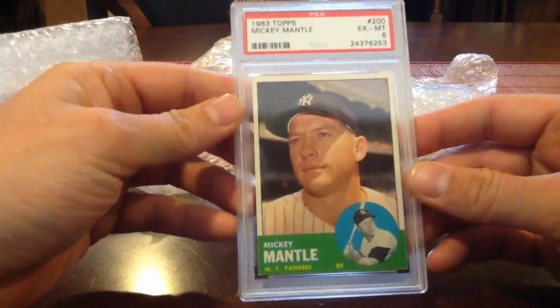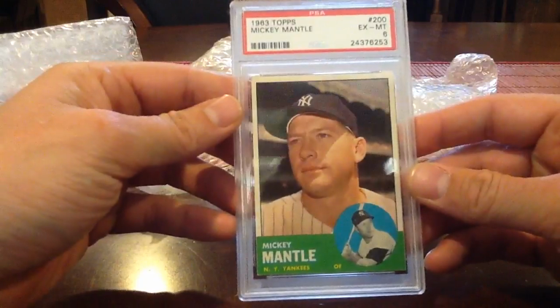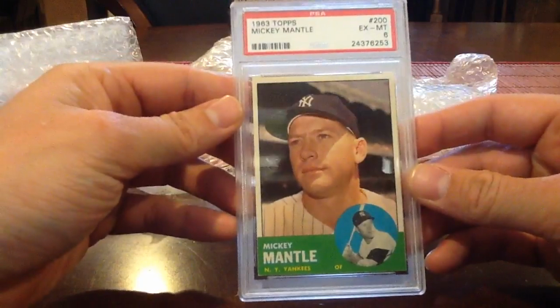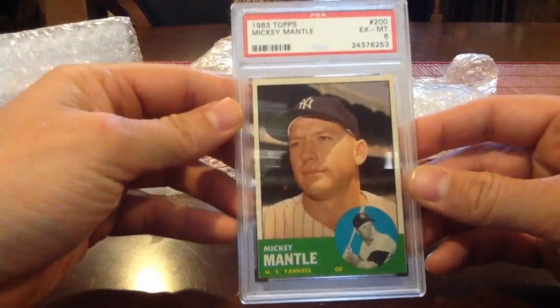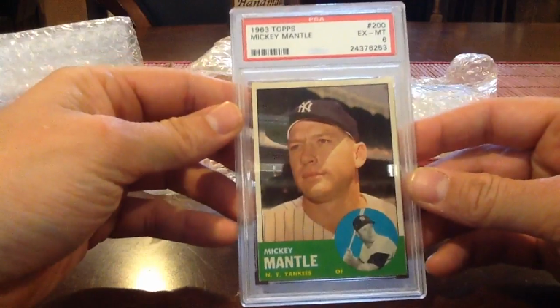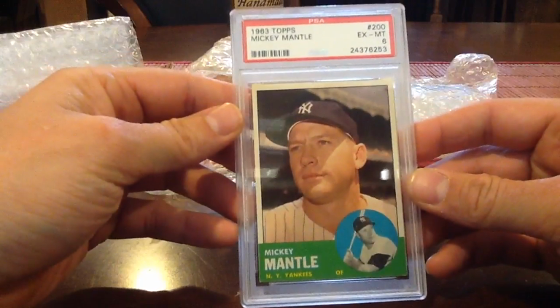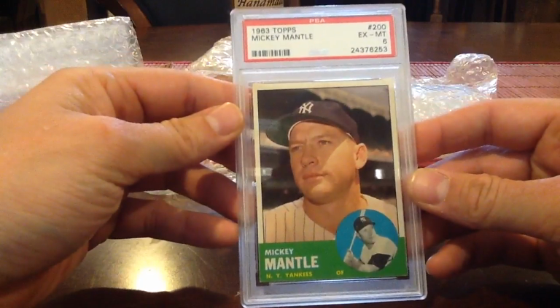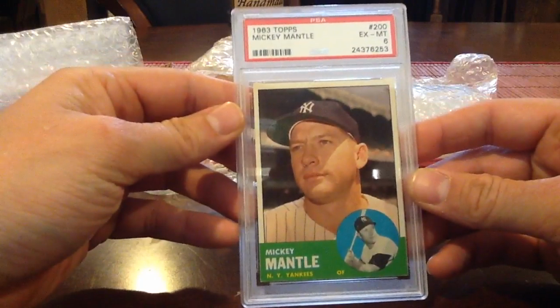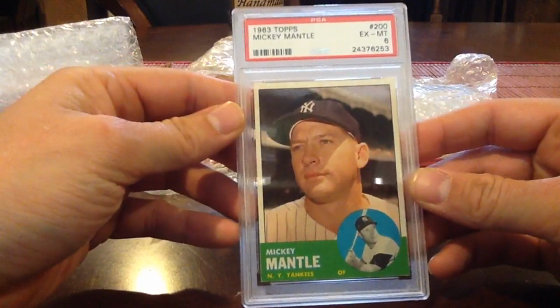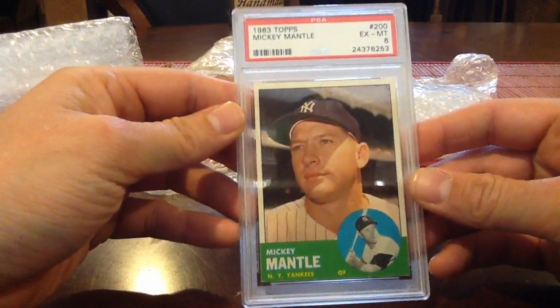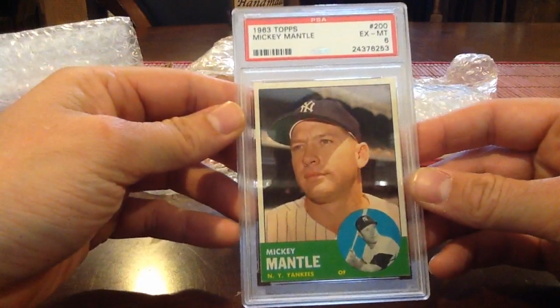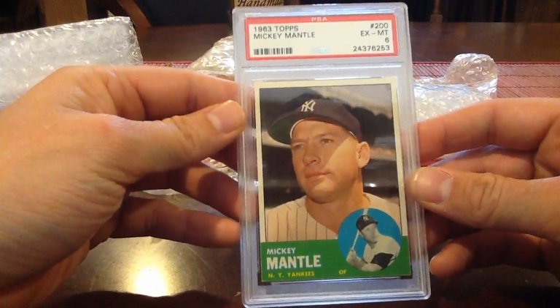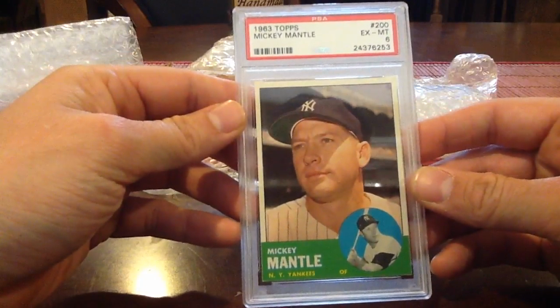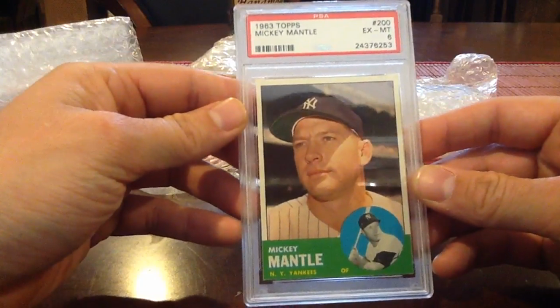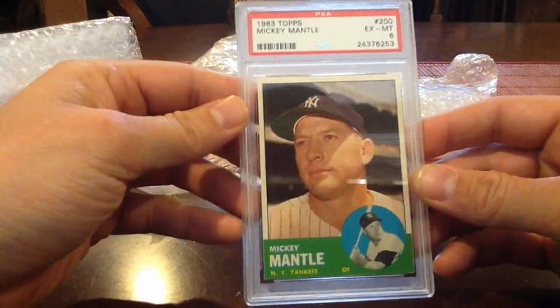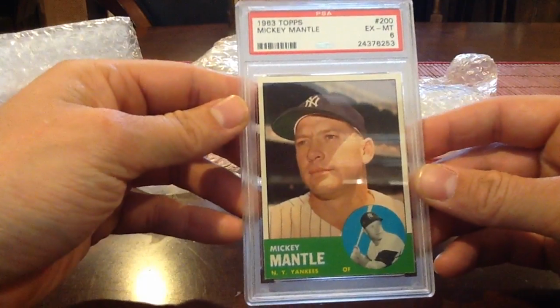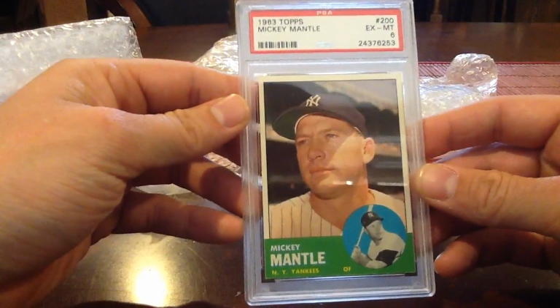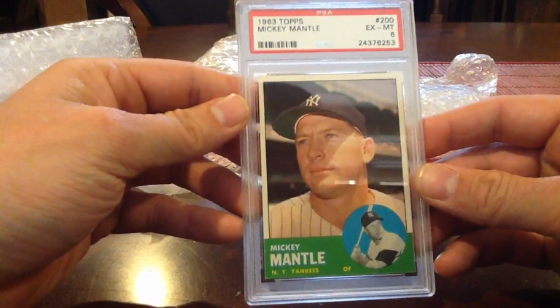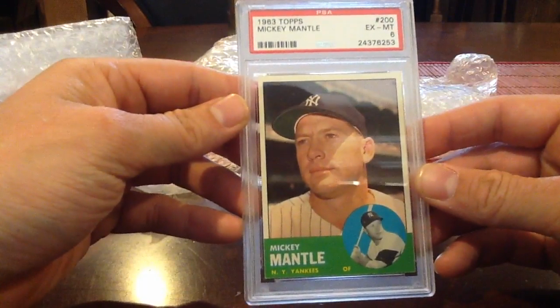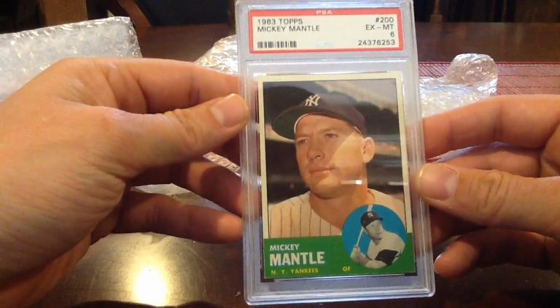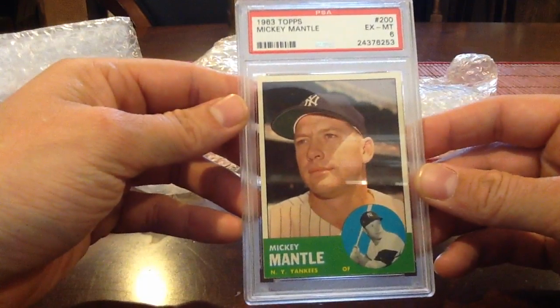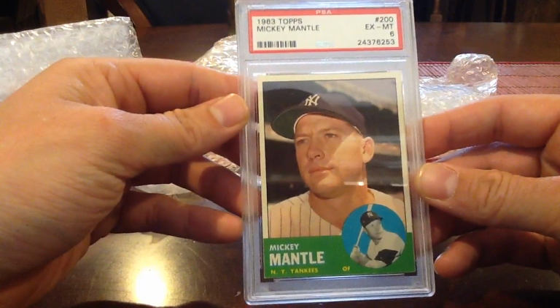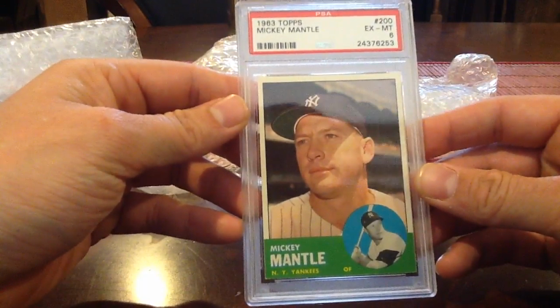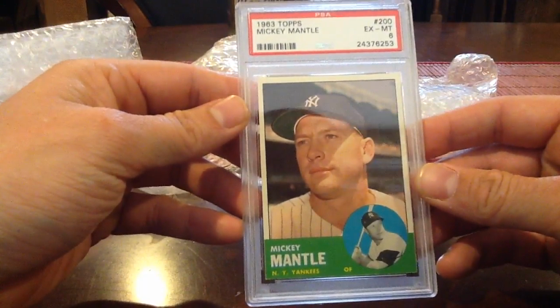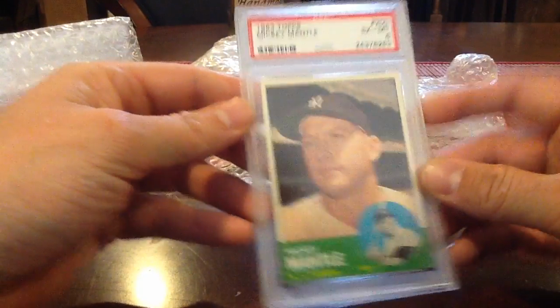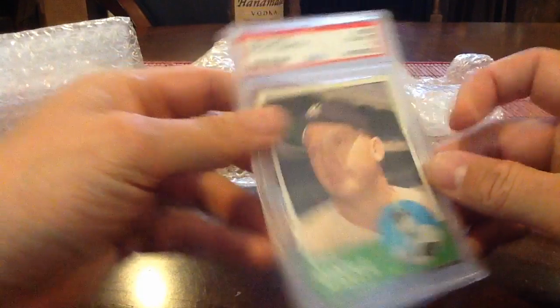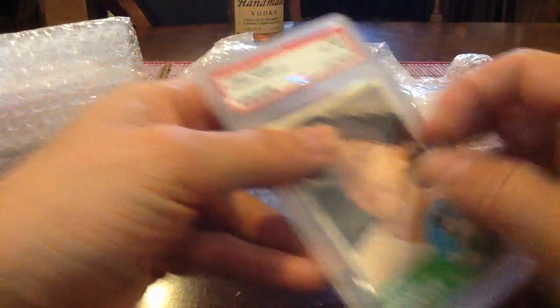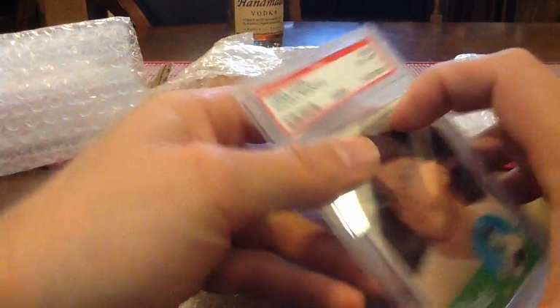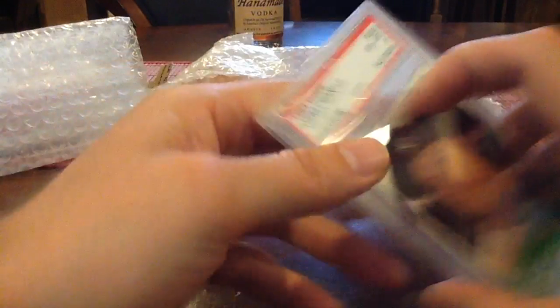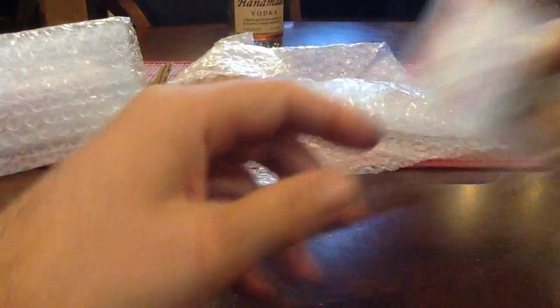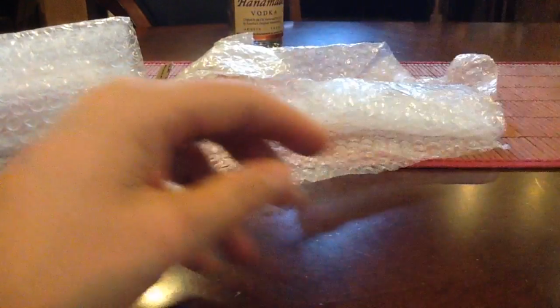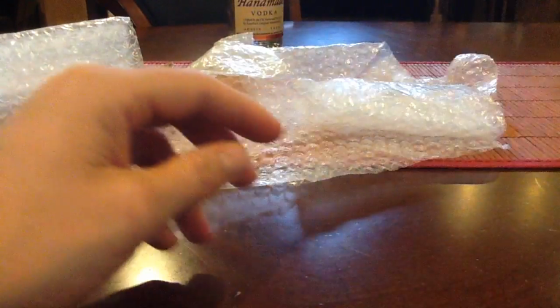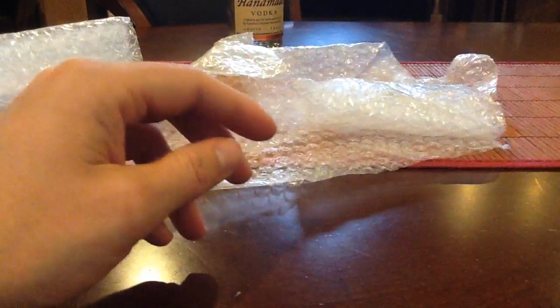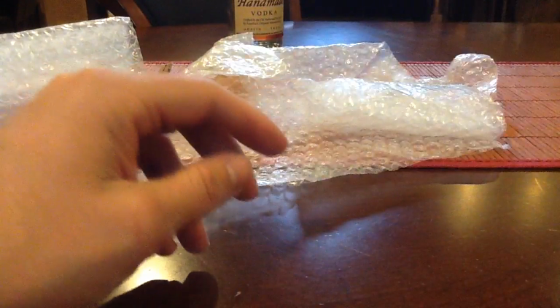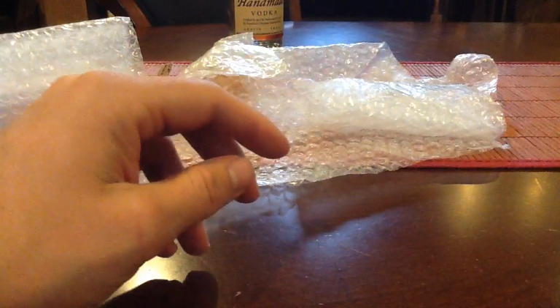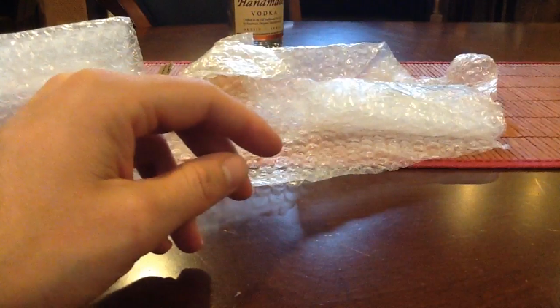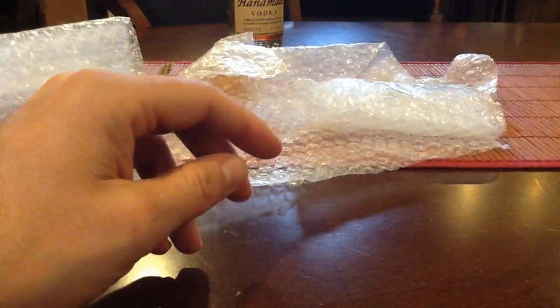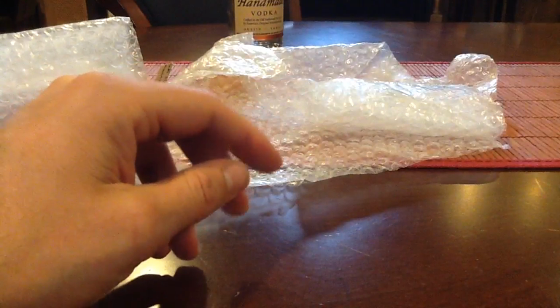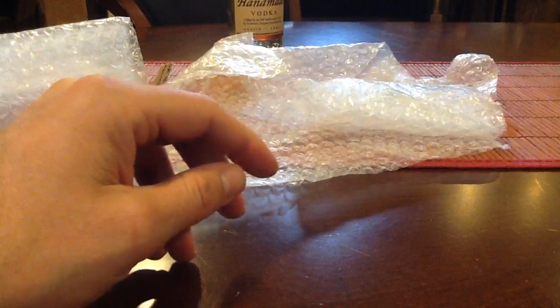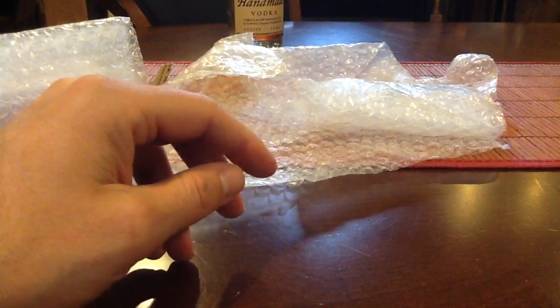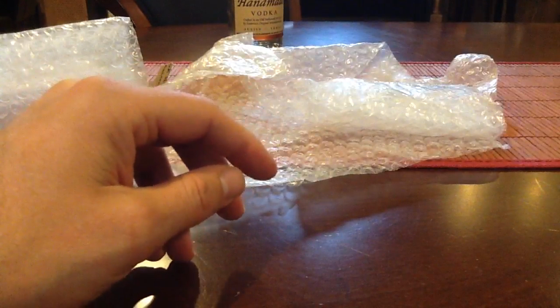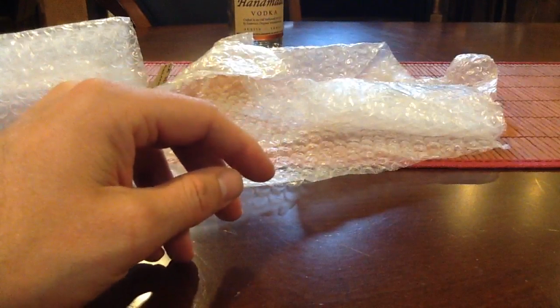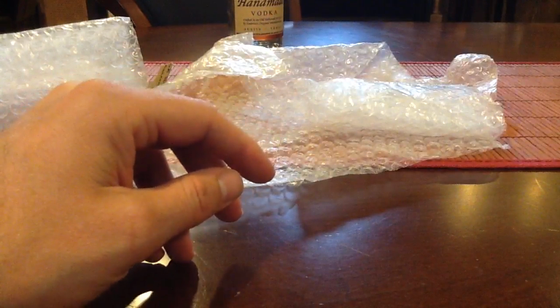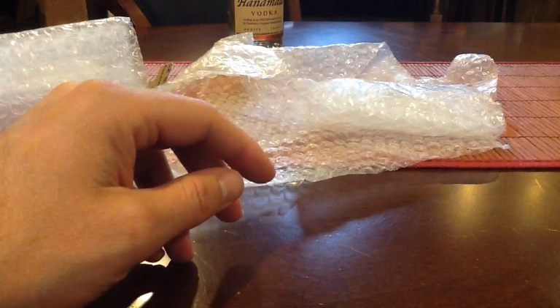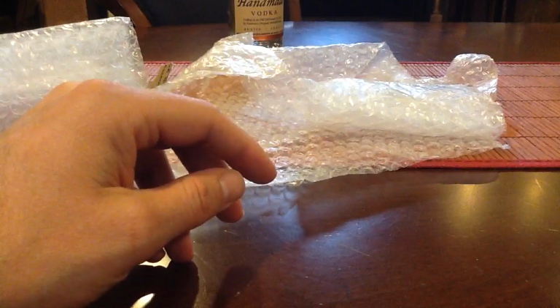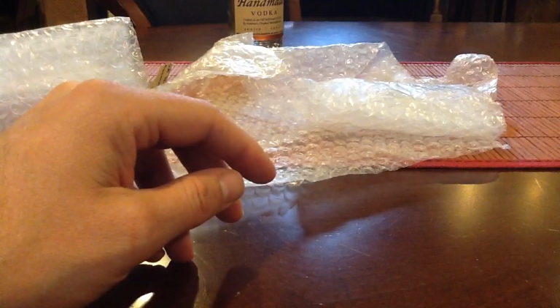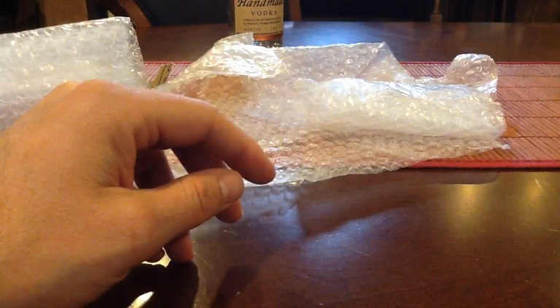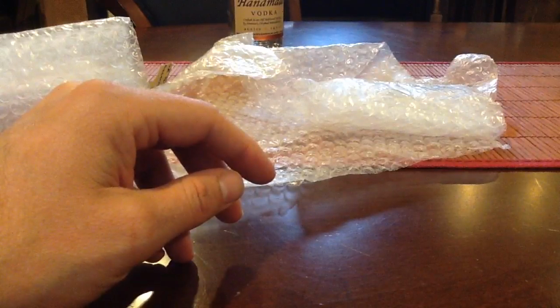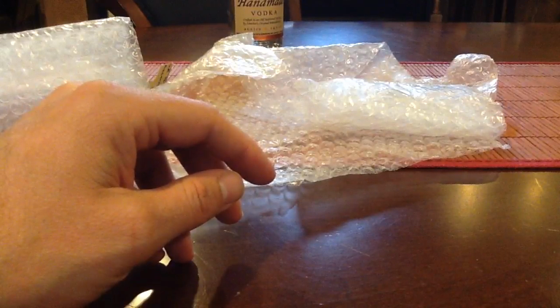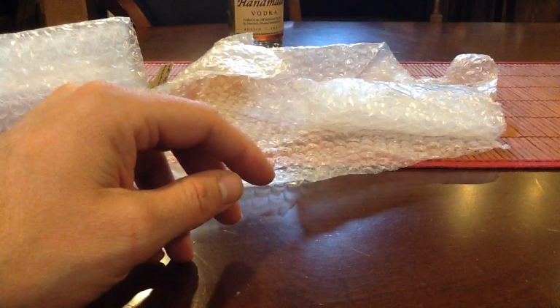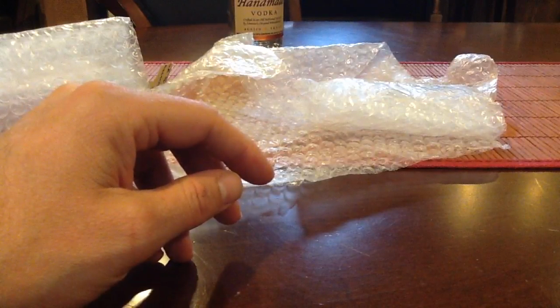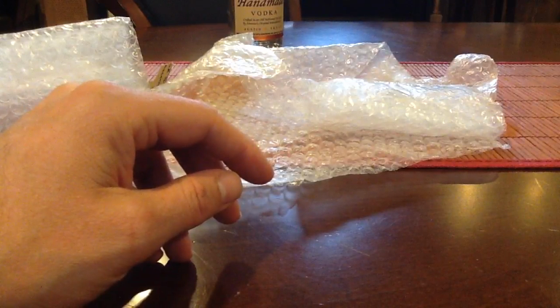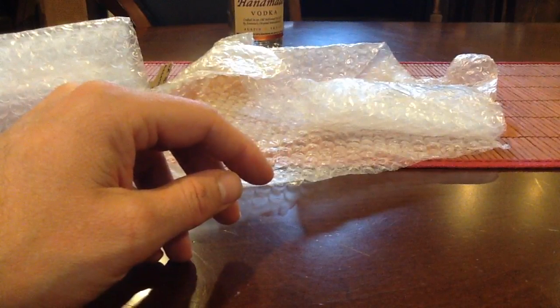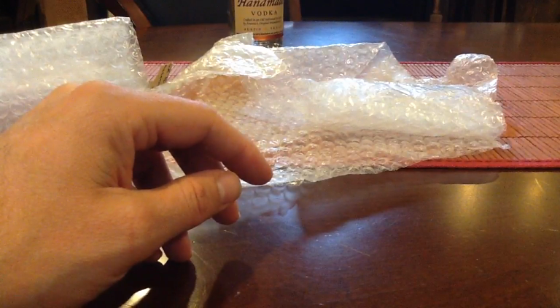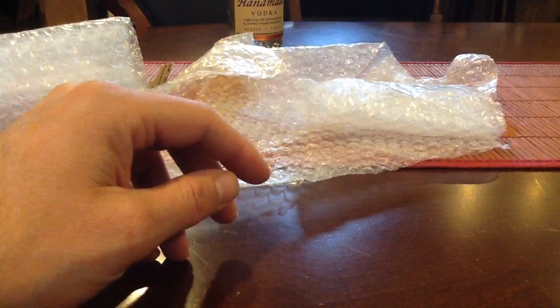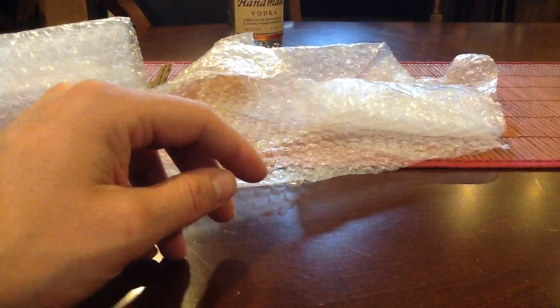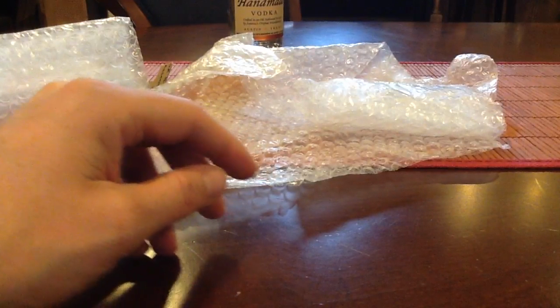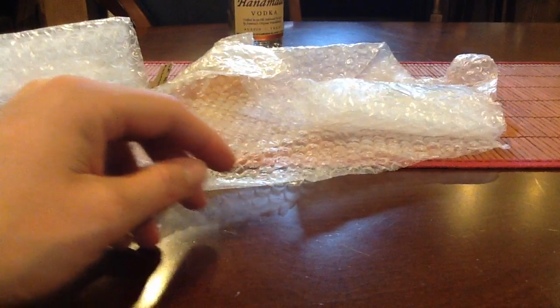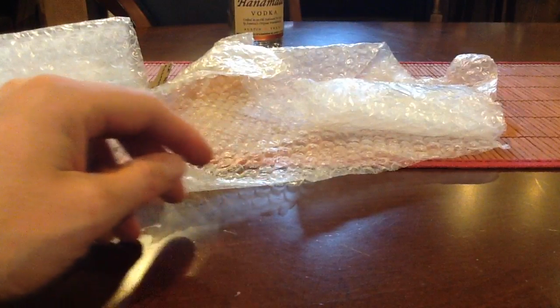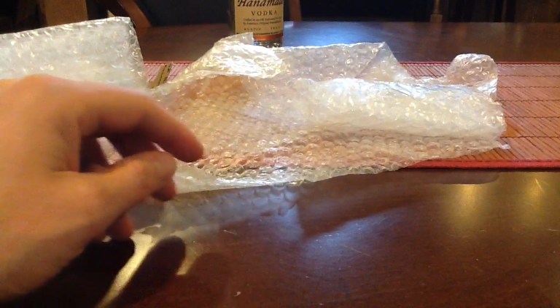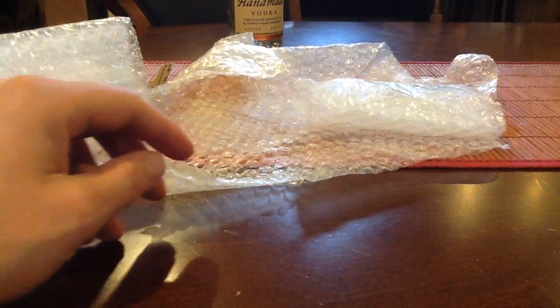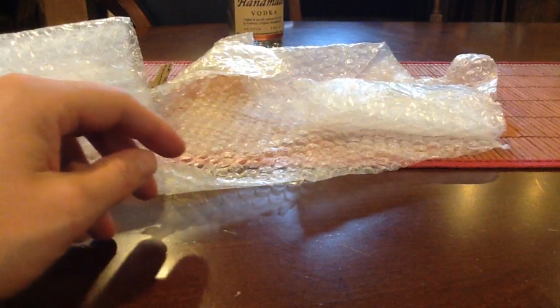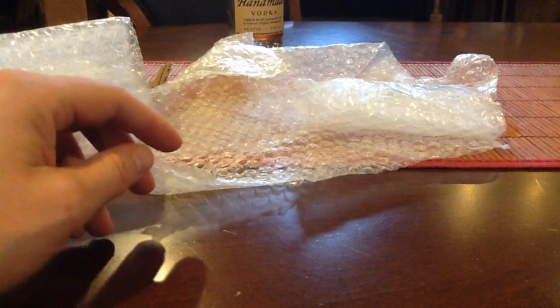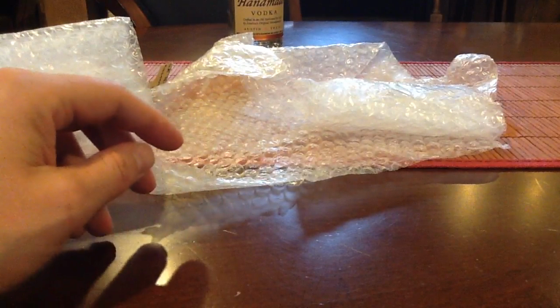That is it for this order — we got some nice vintage stuff and overall a decent order. Thanks.